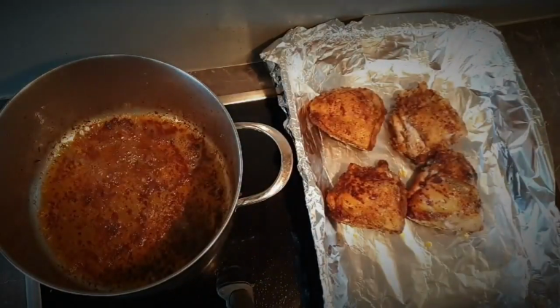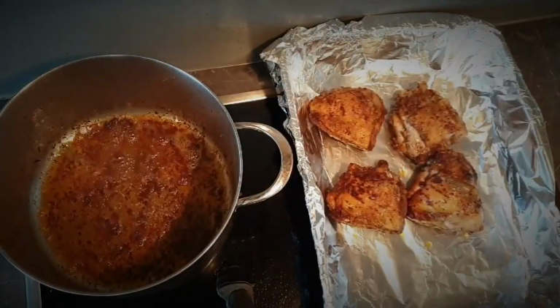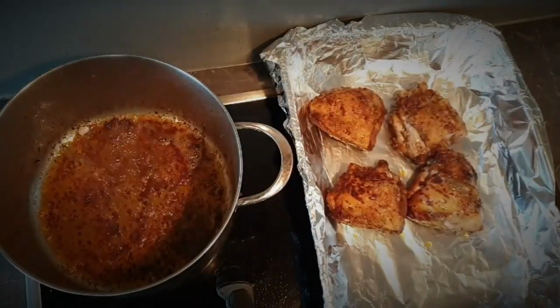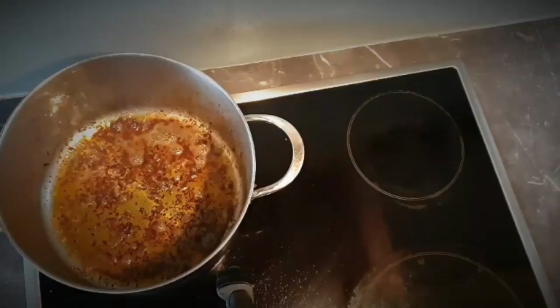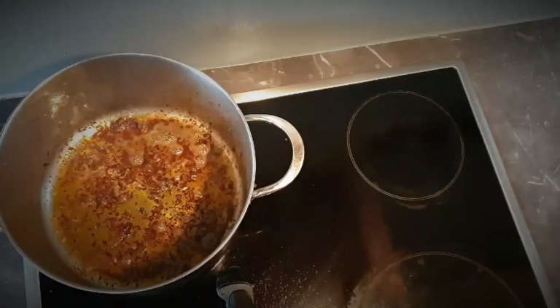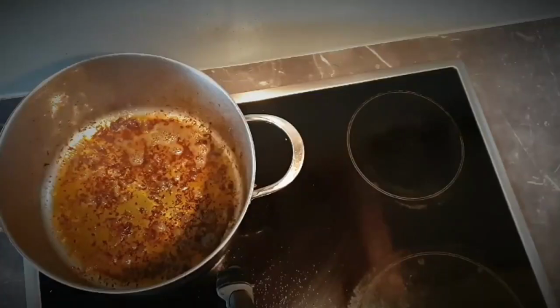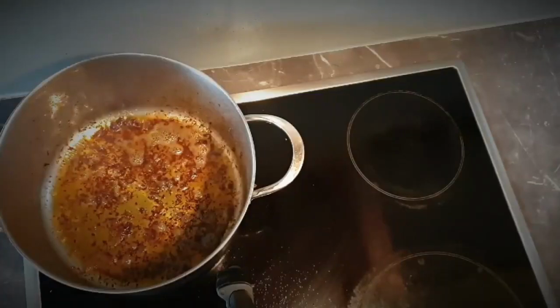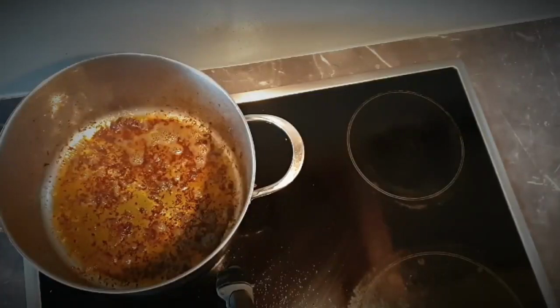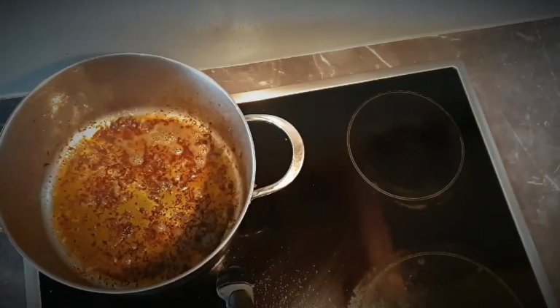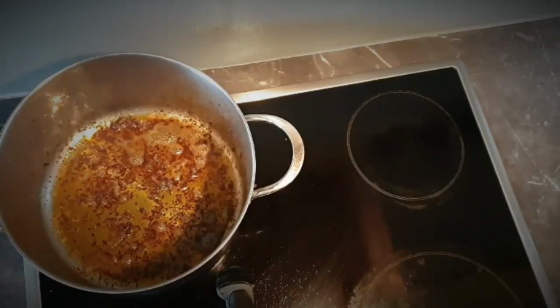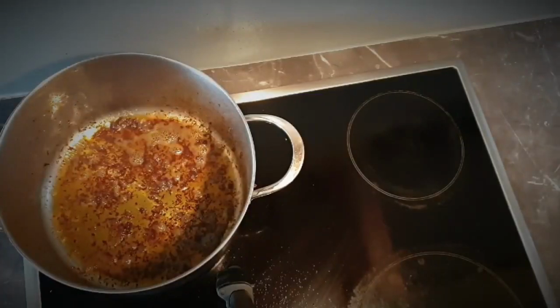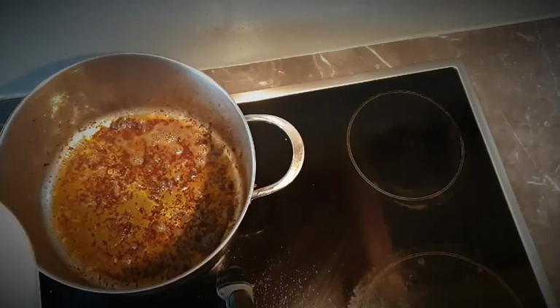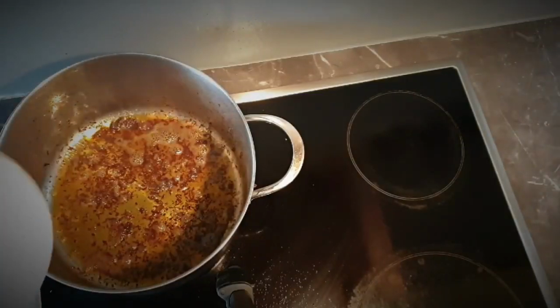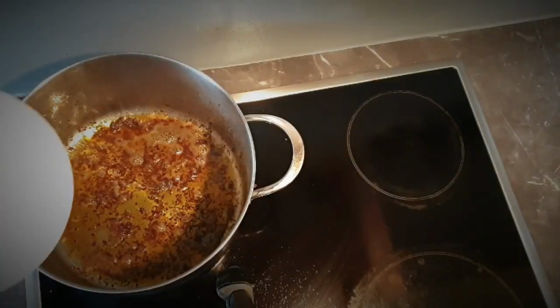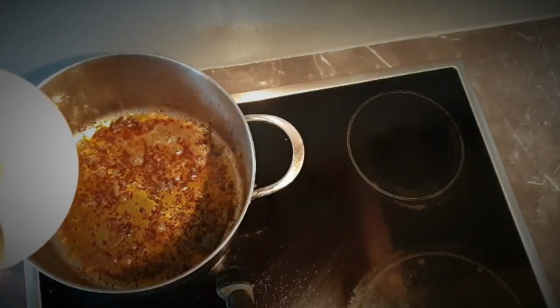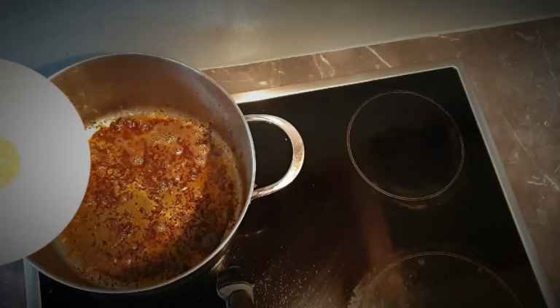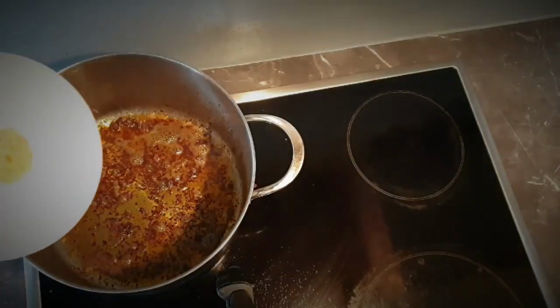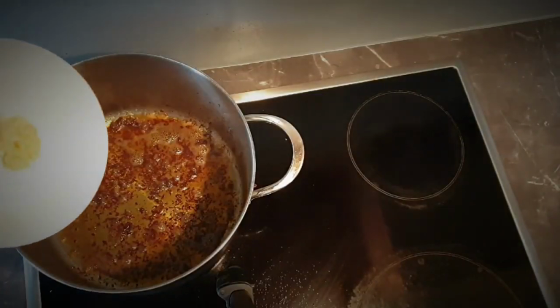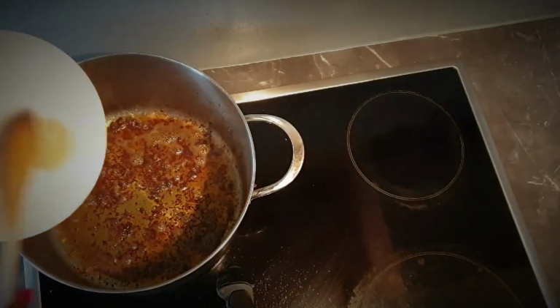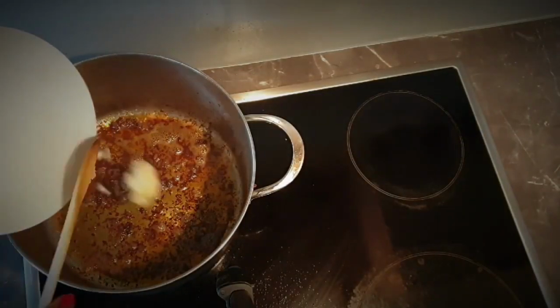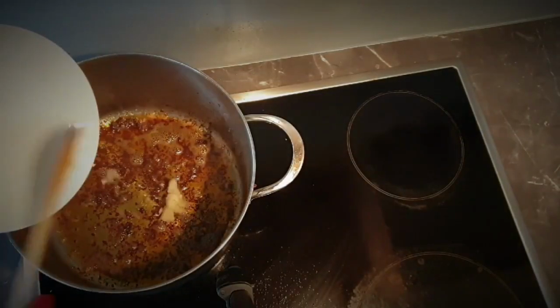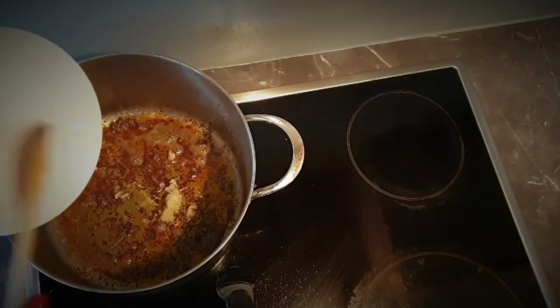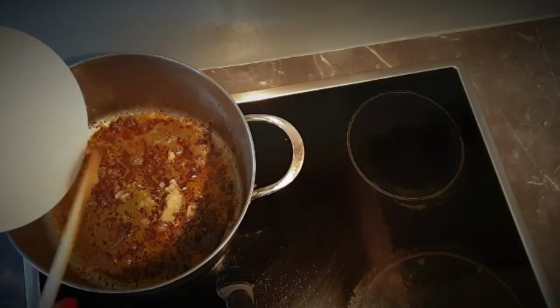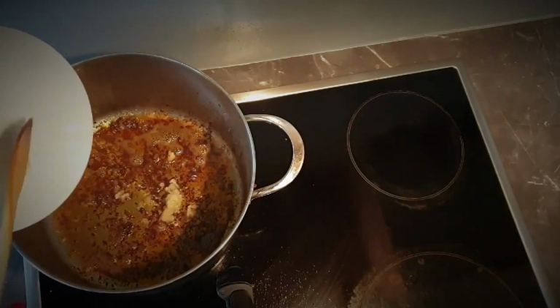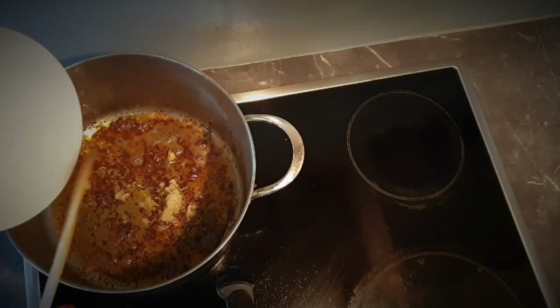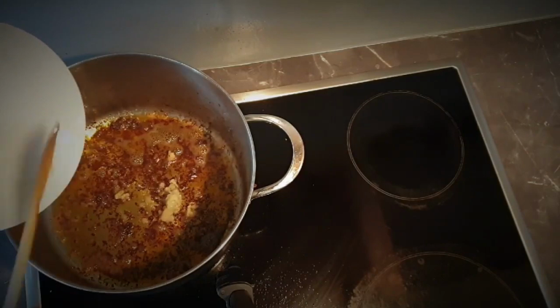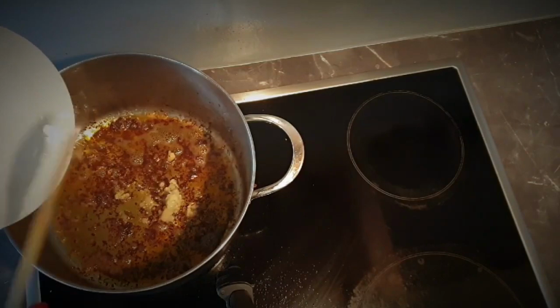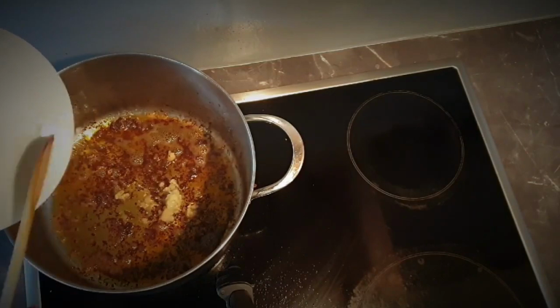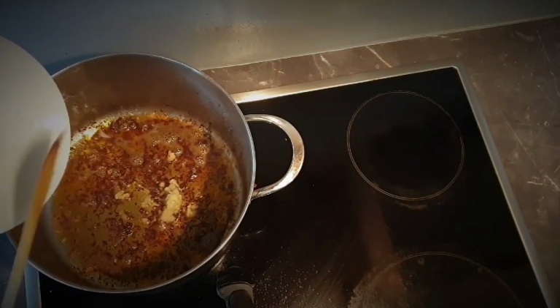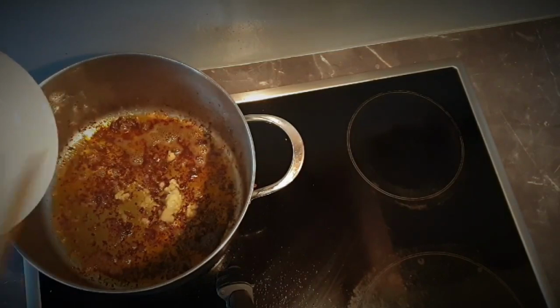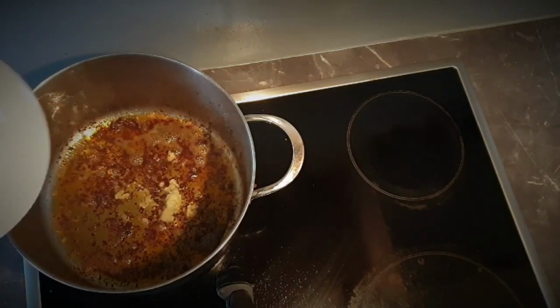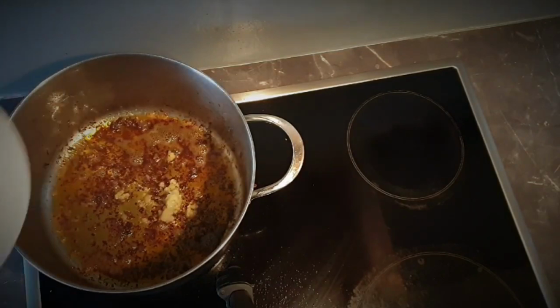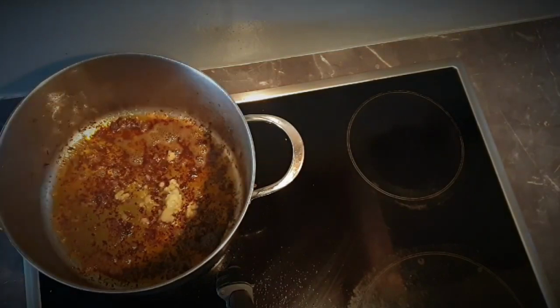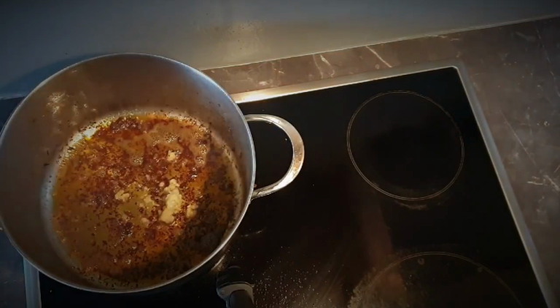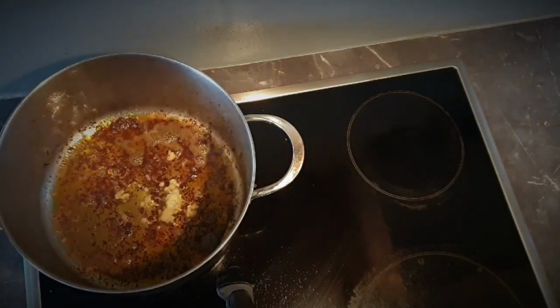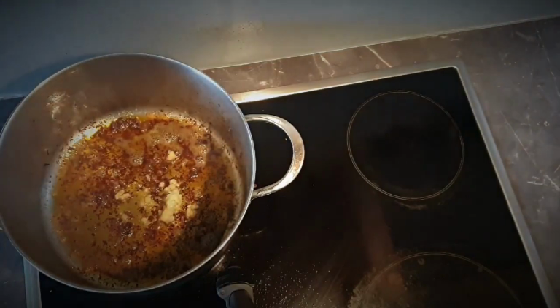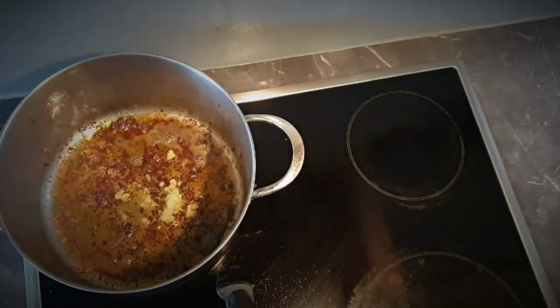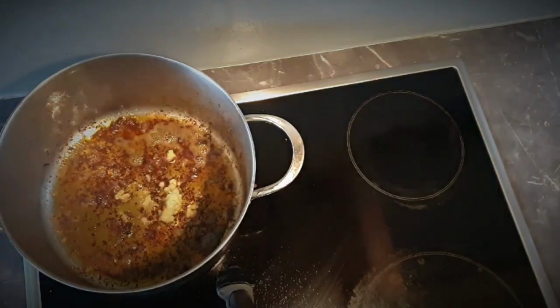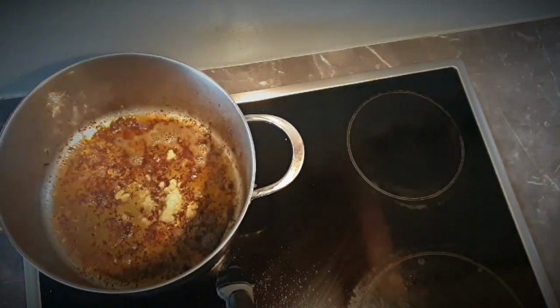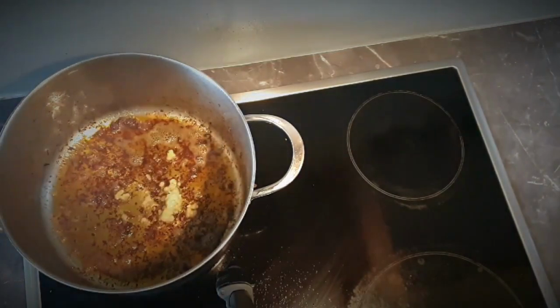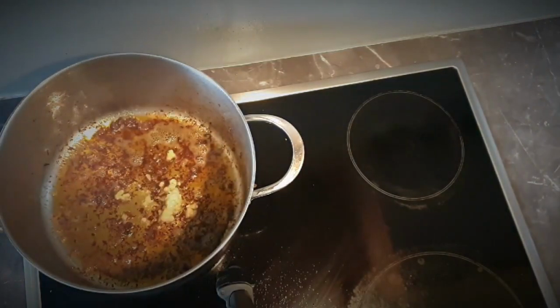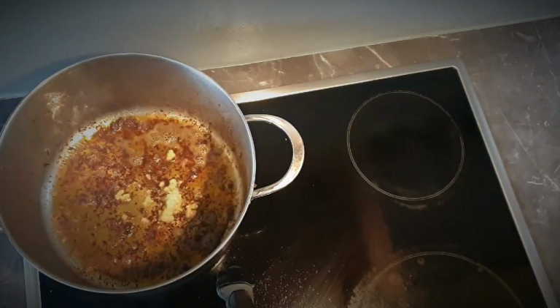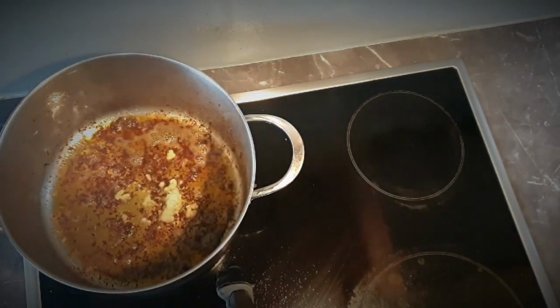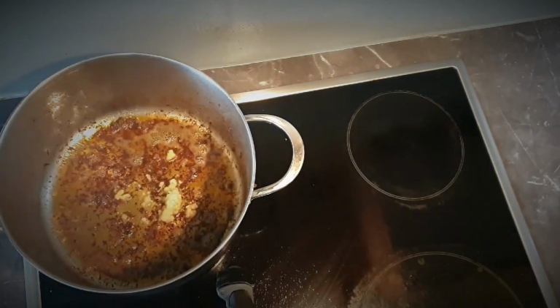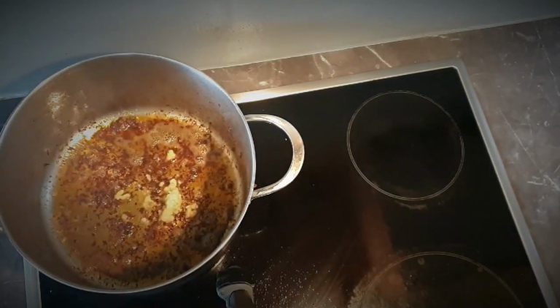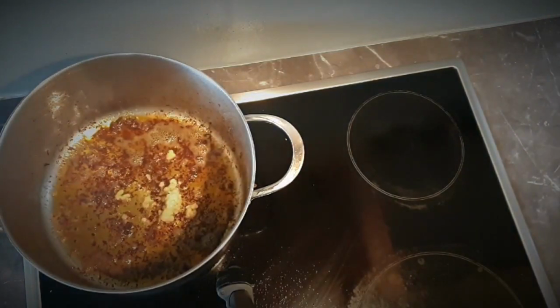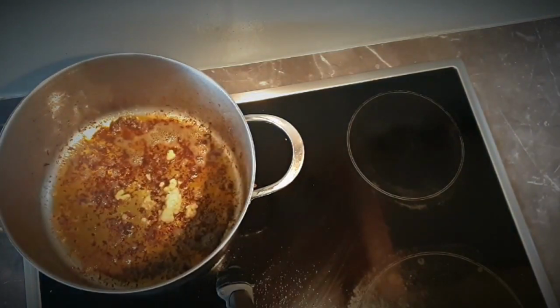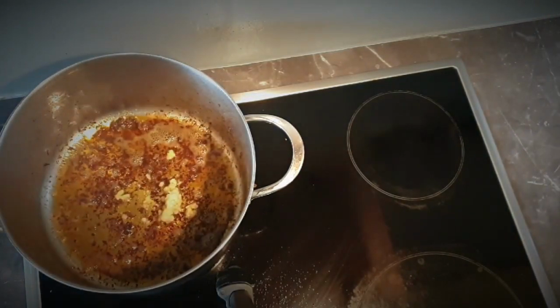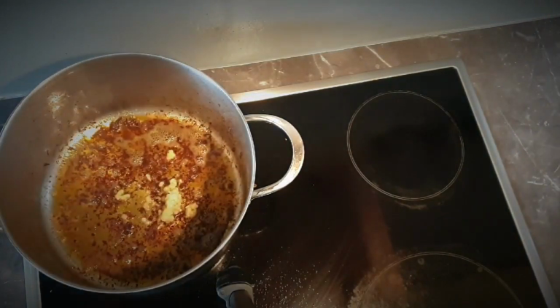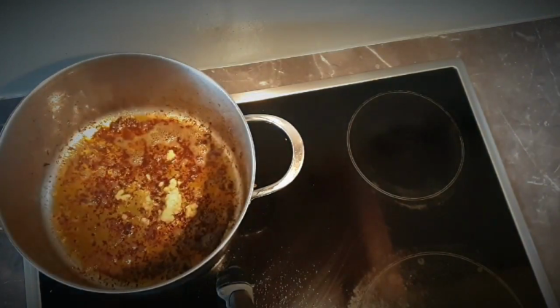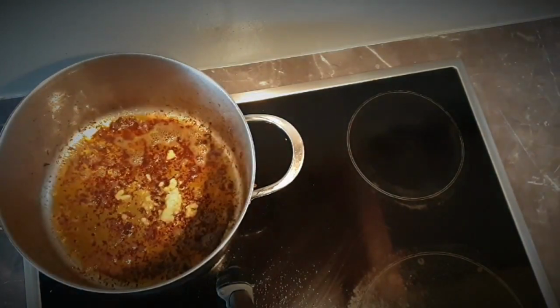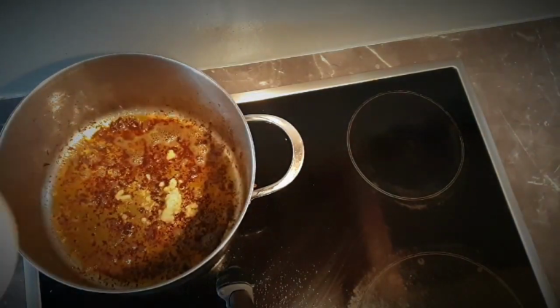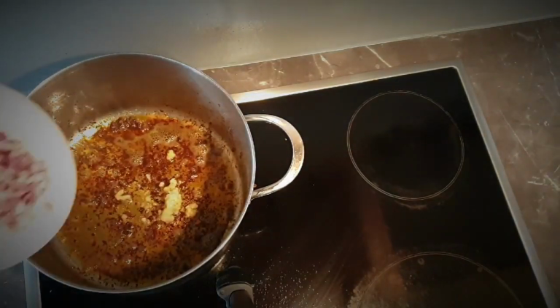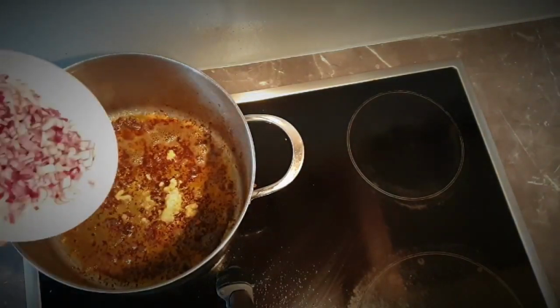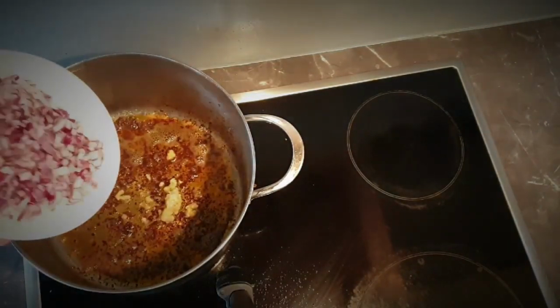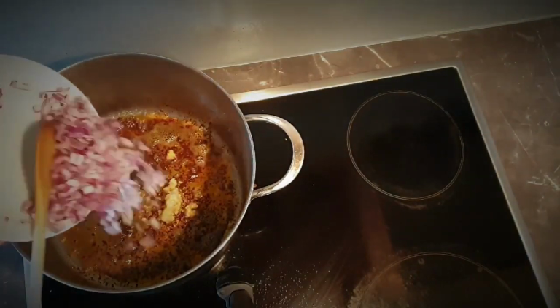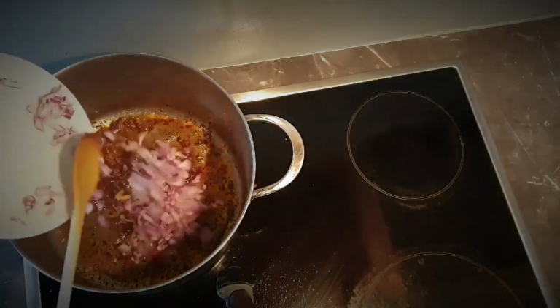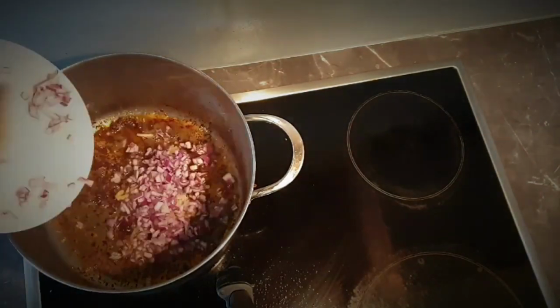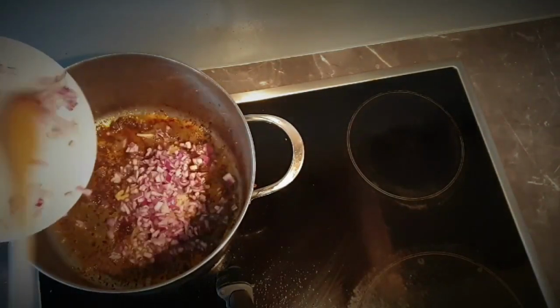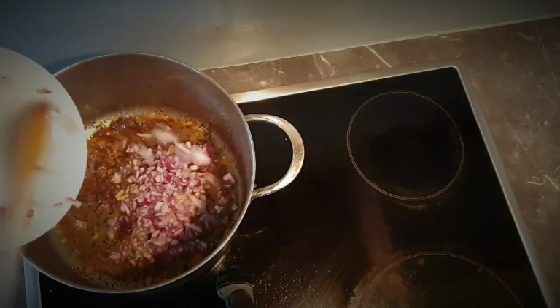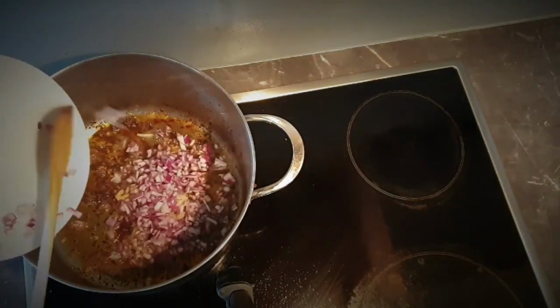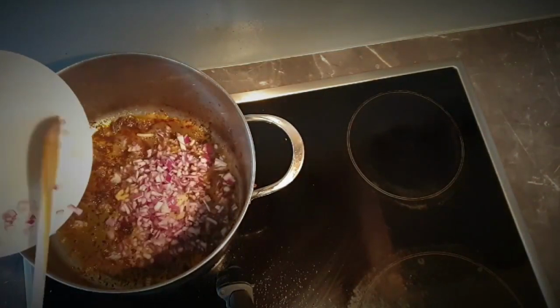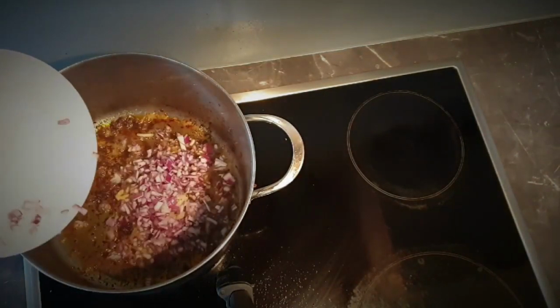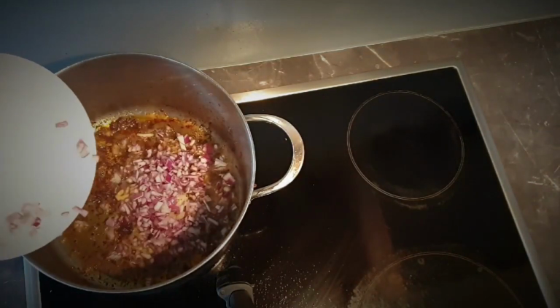Now add the garlic and onions to the pot and cook until the onions are transparent.